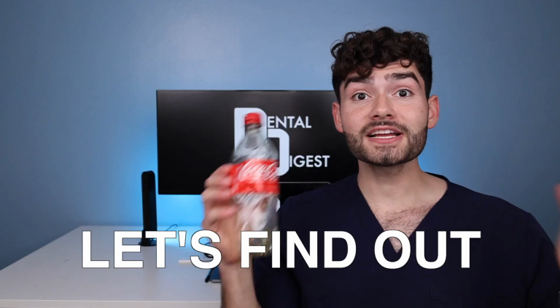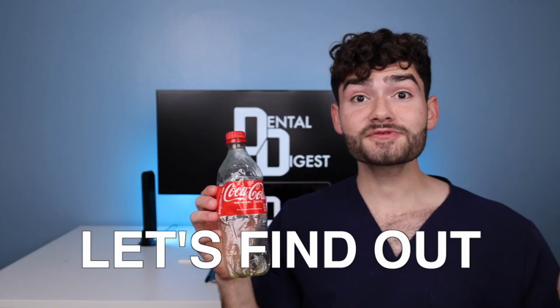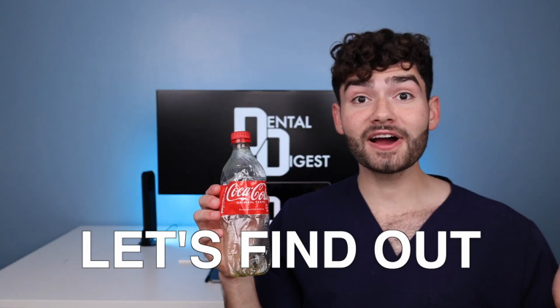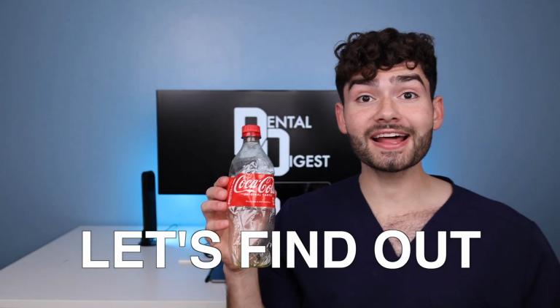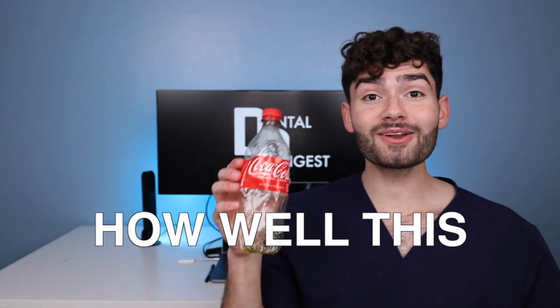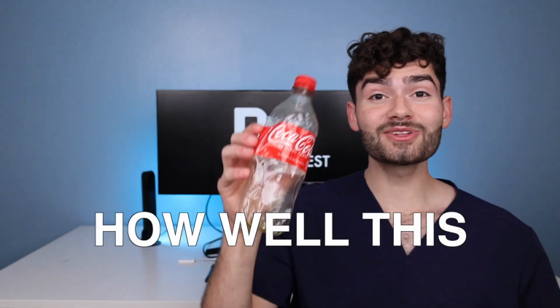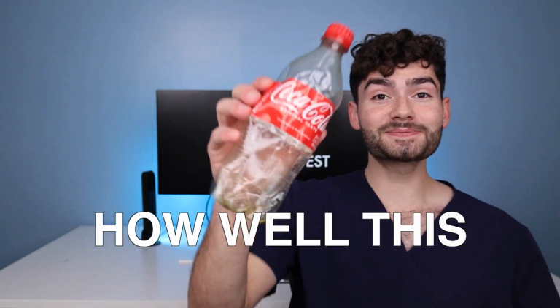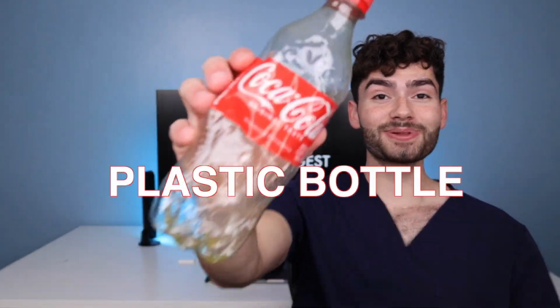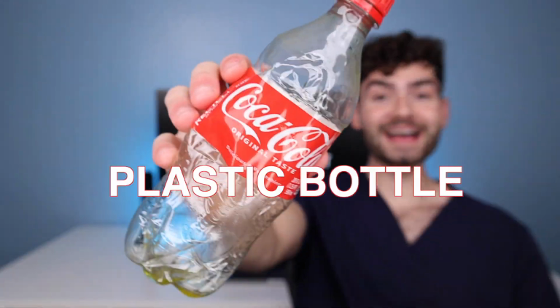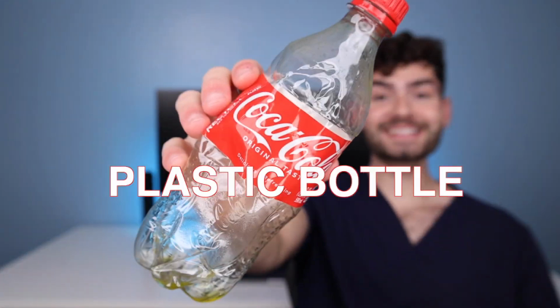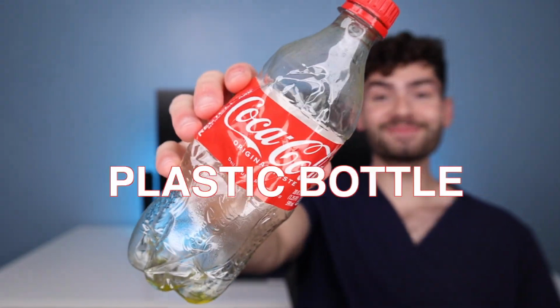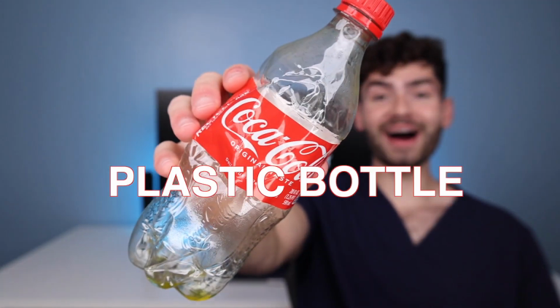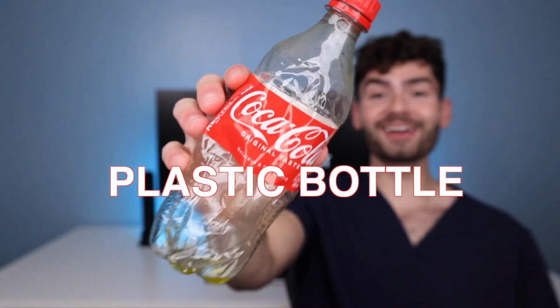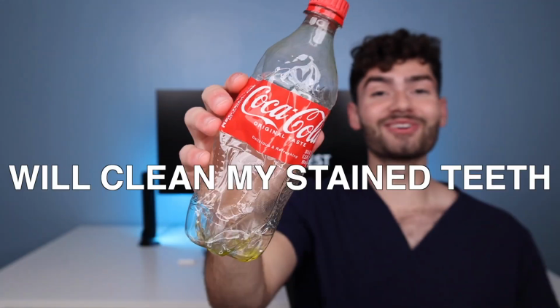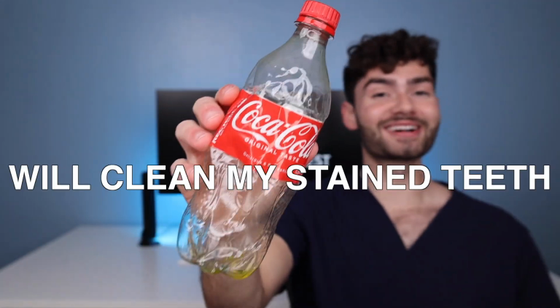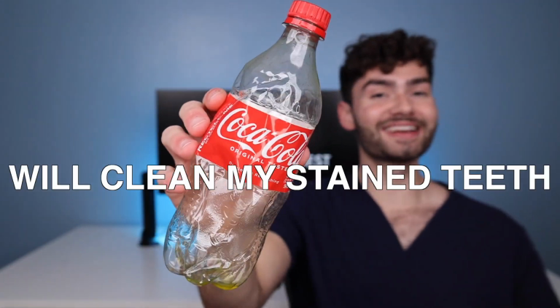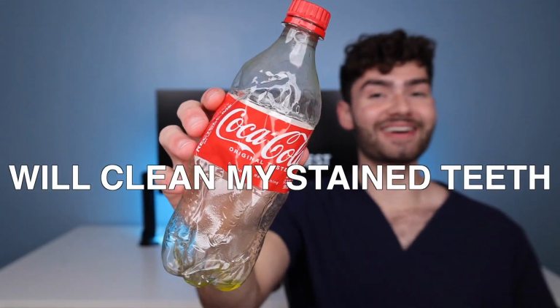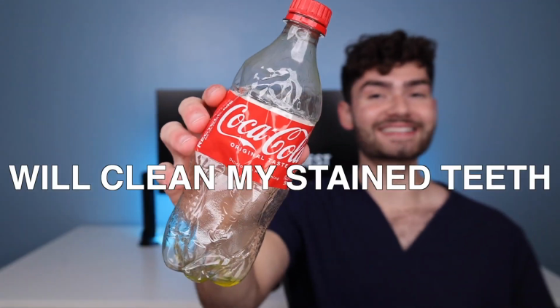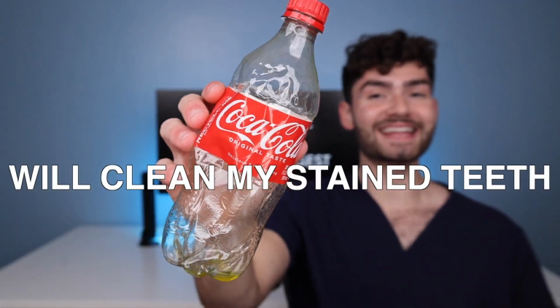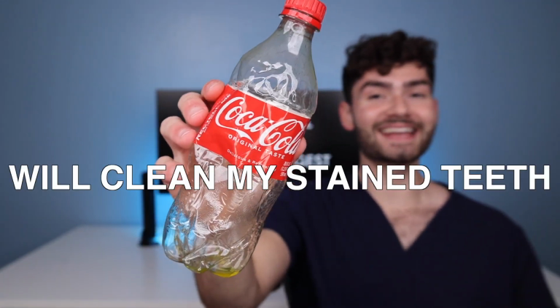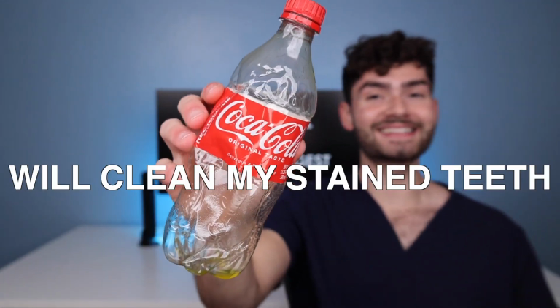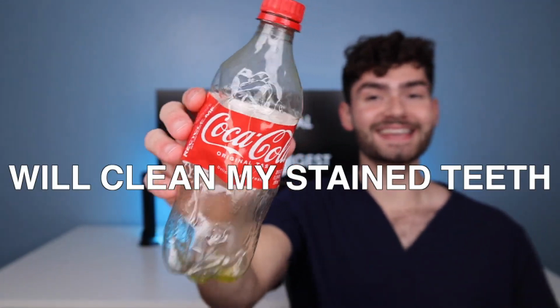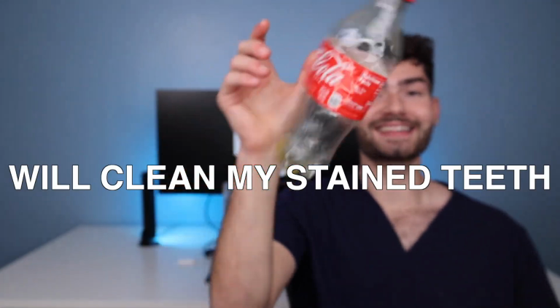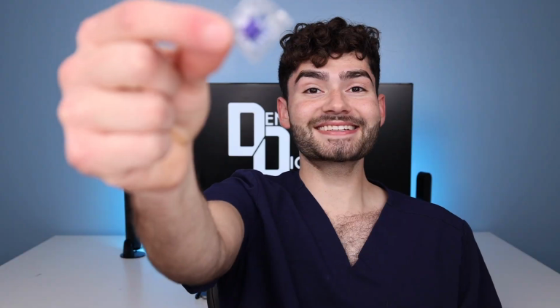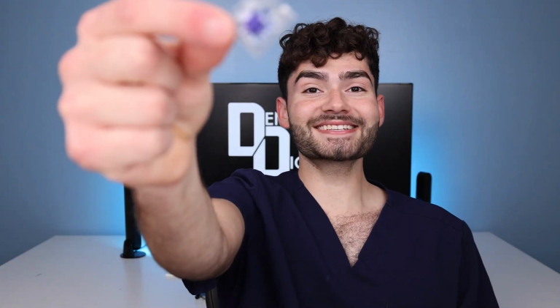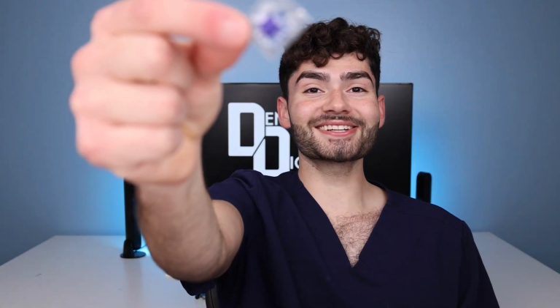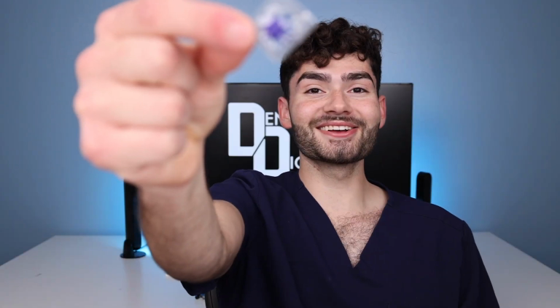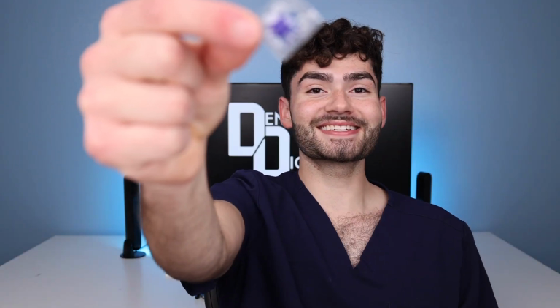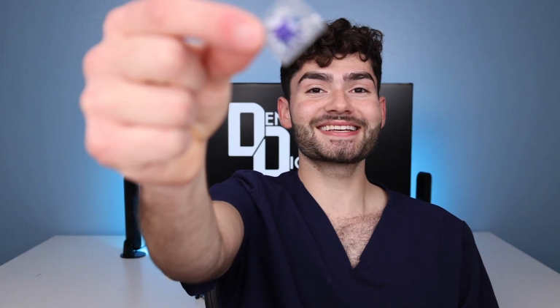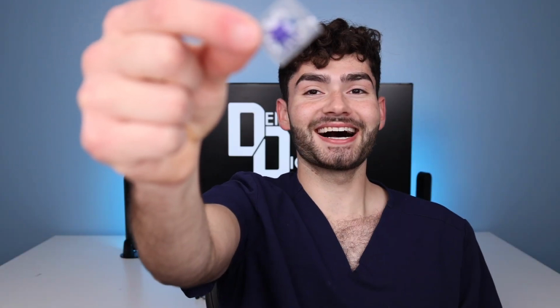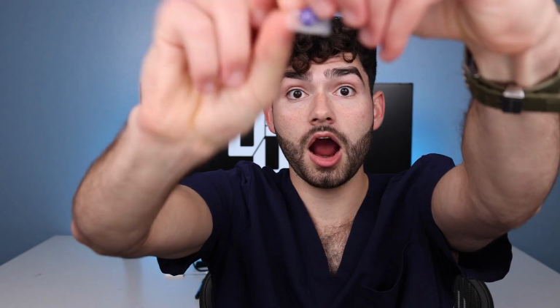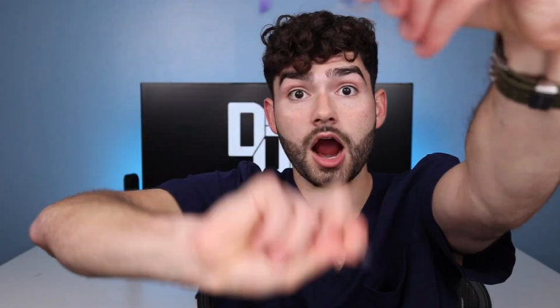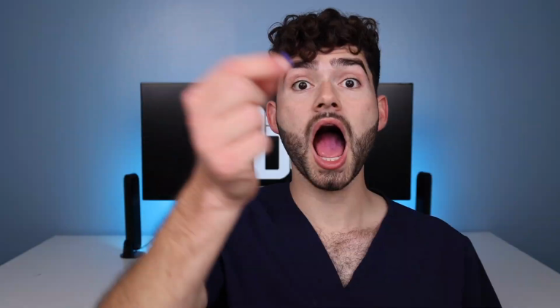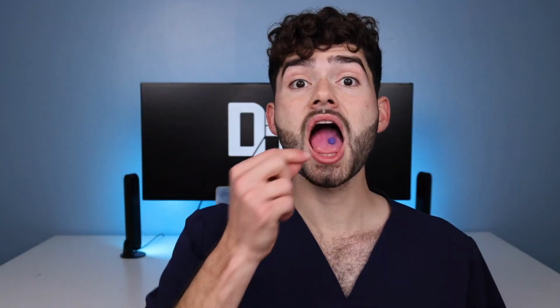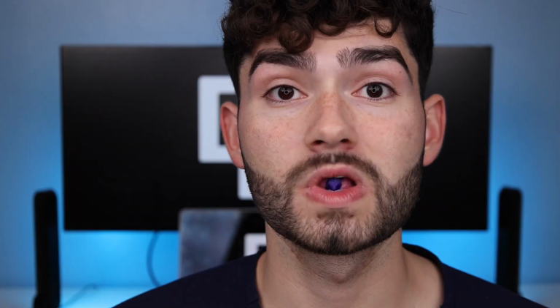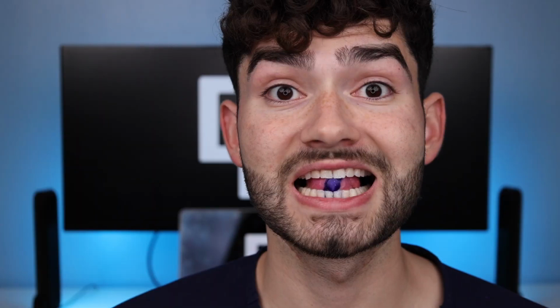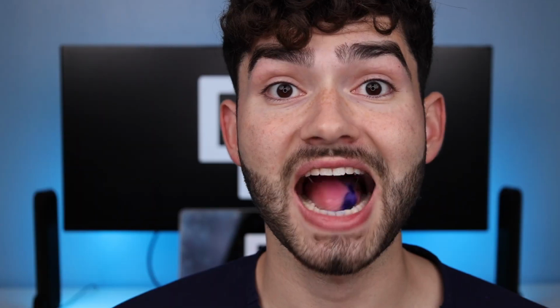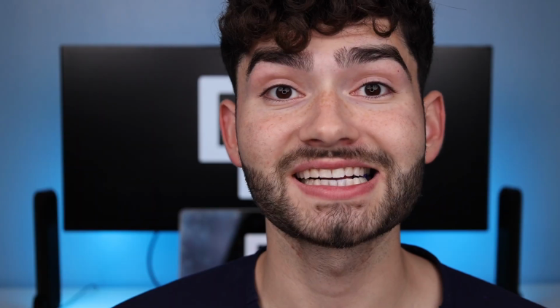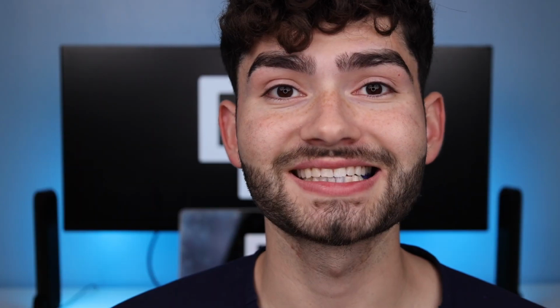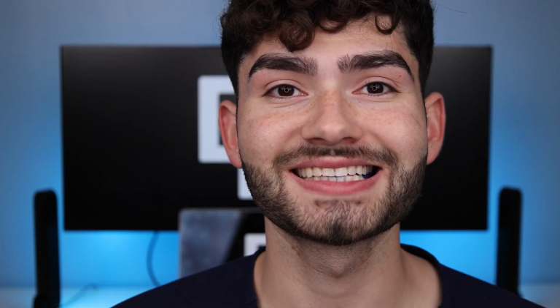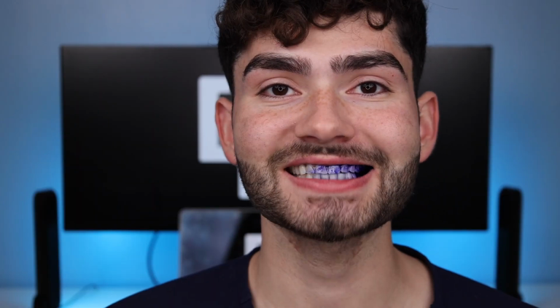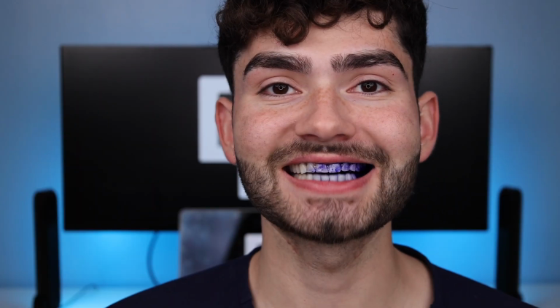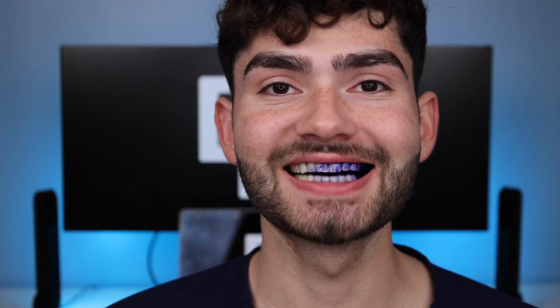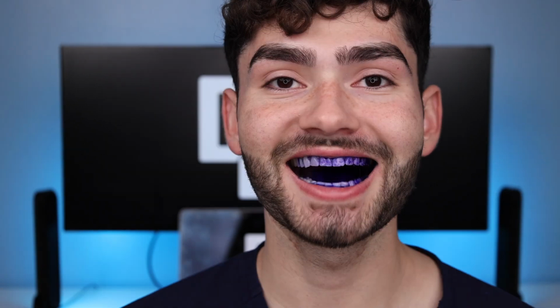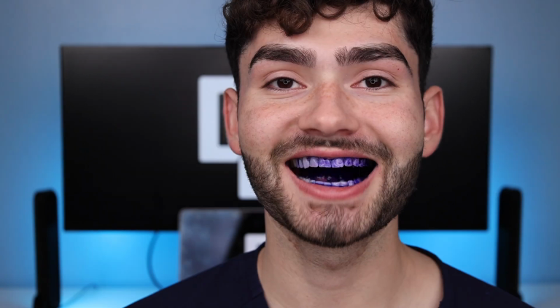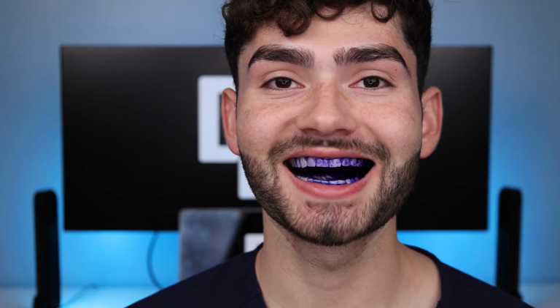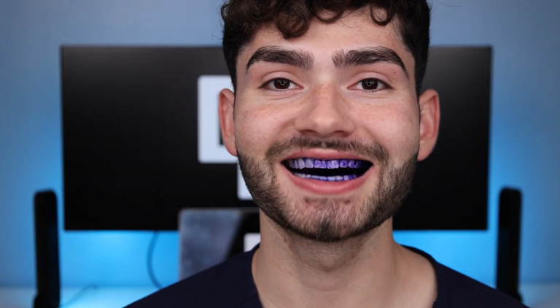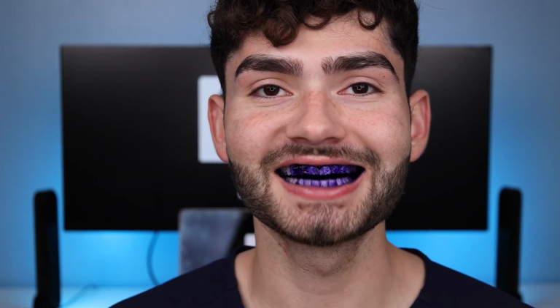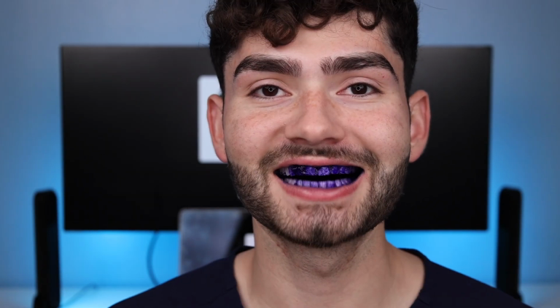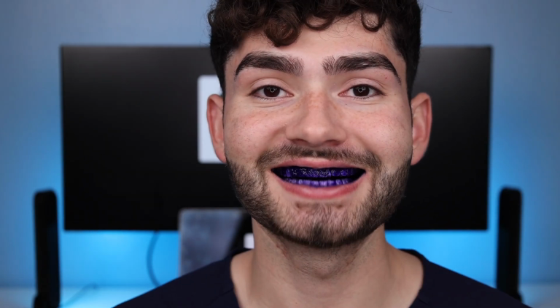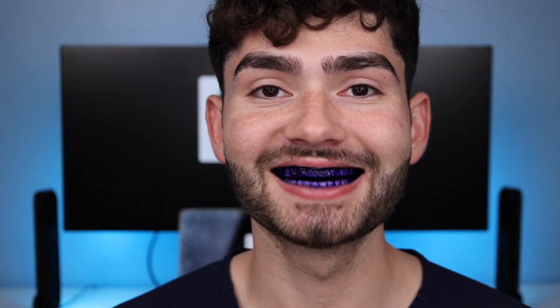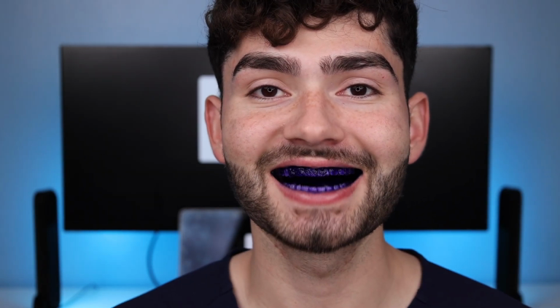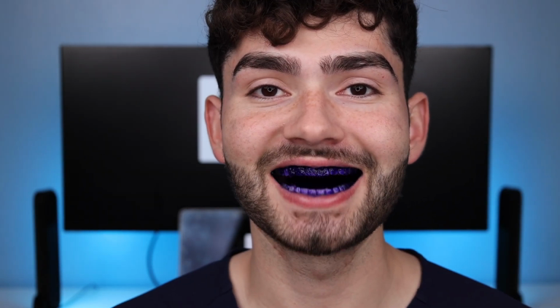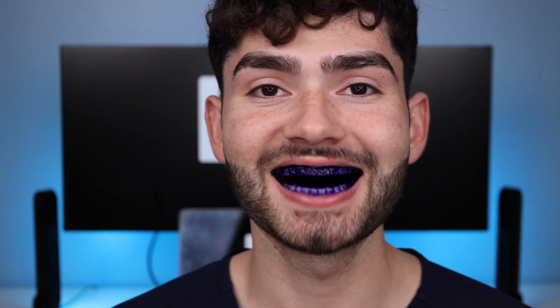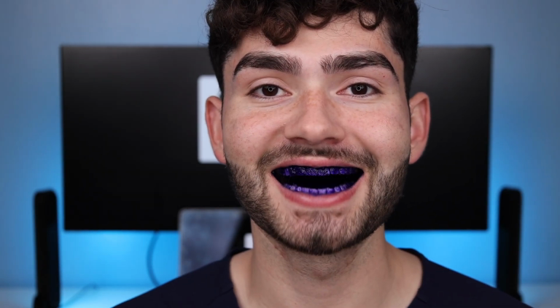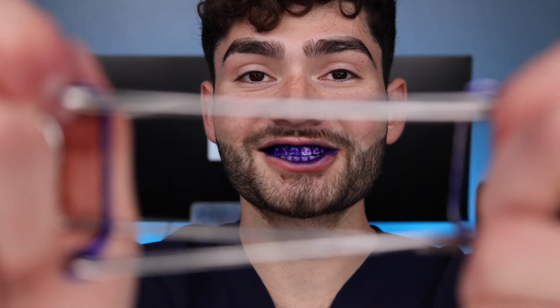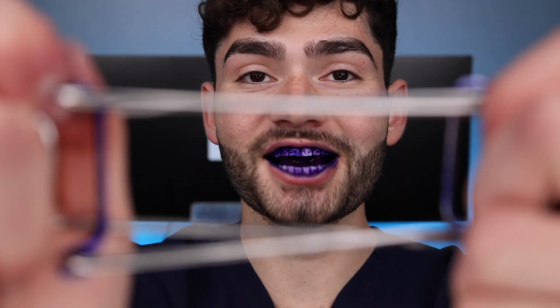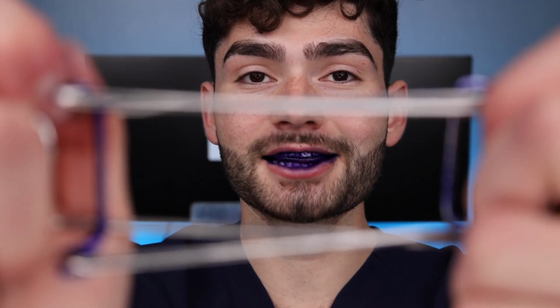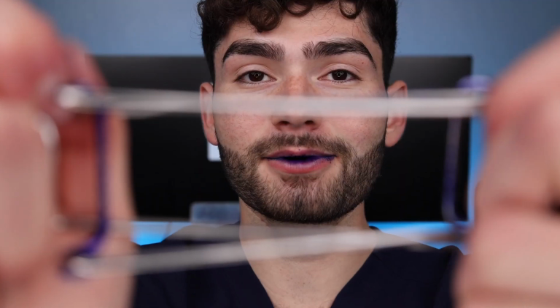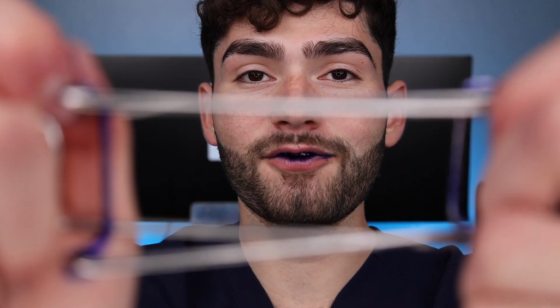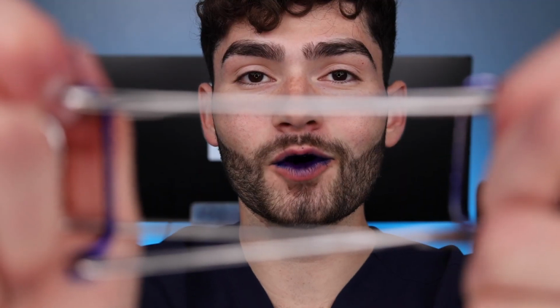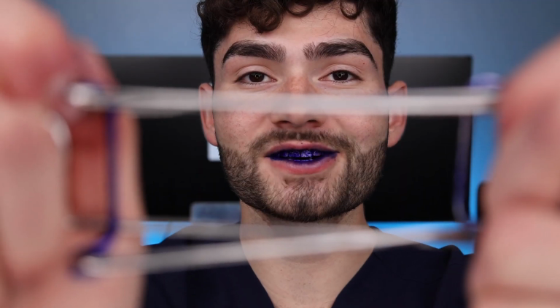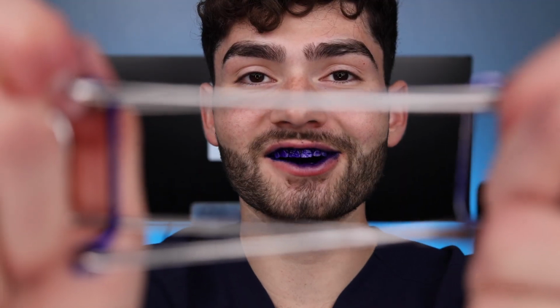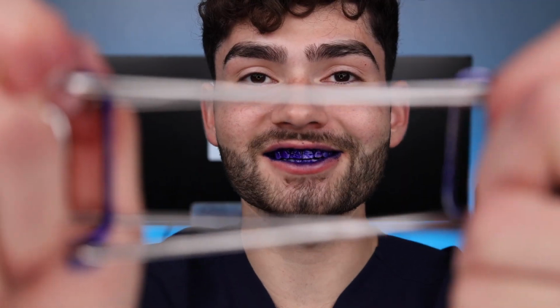Let's find out if this plastic bottle will clean my stained teeth. It's disclosing time. Let's check the before results.